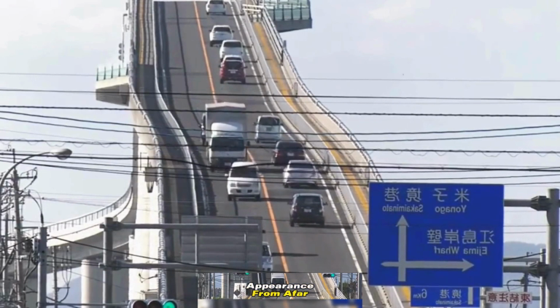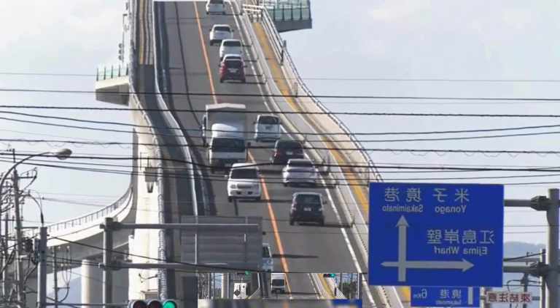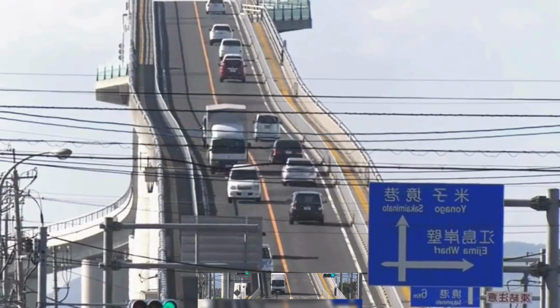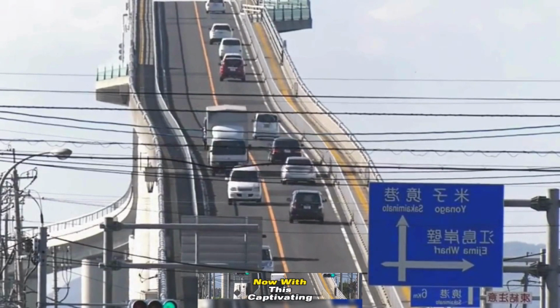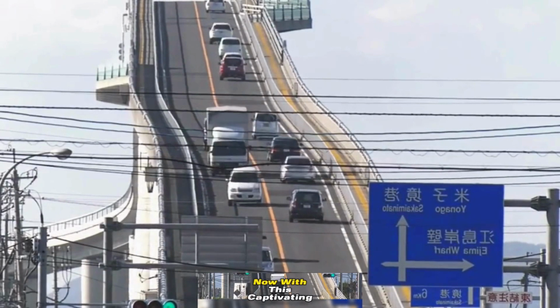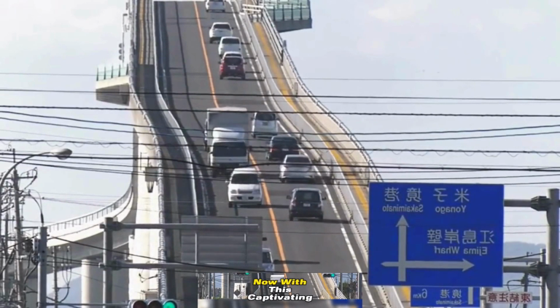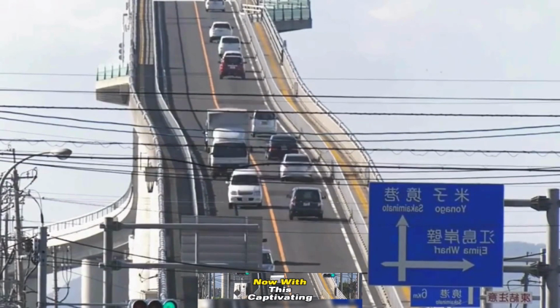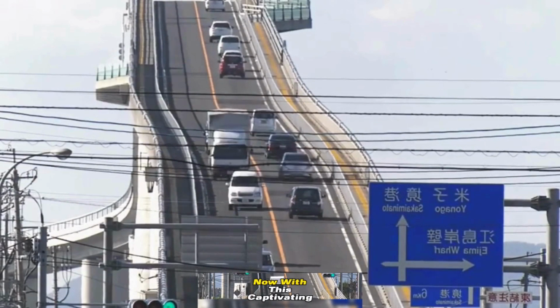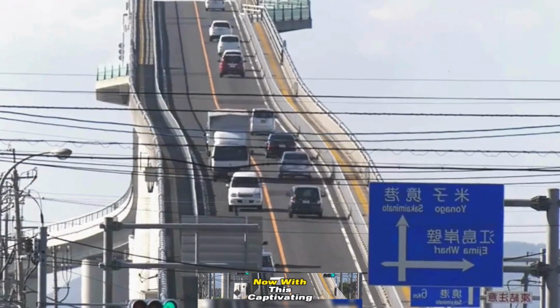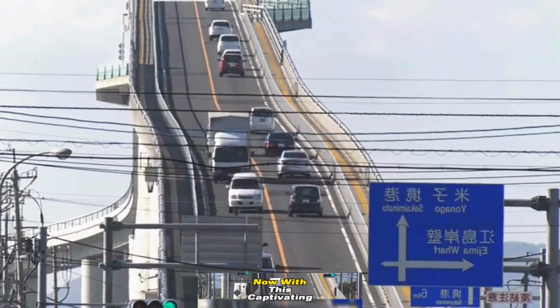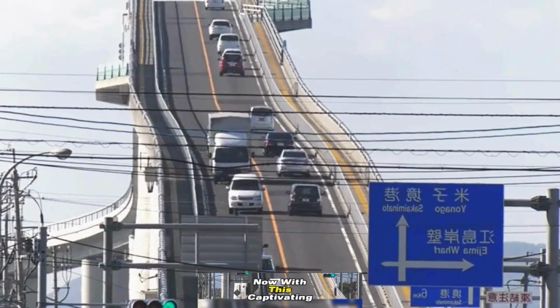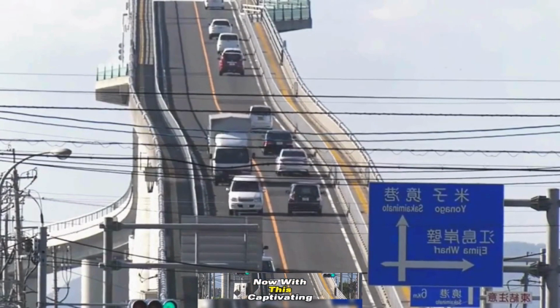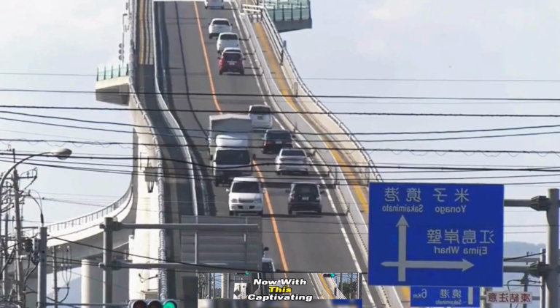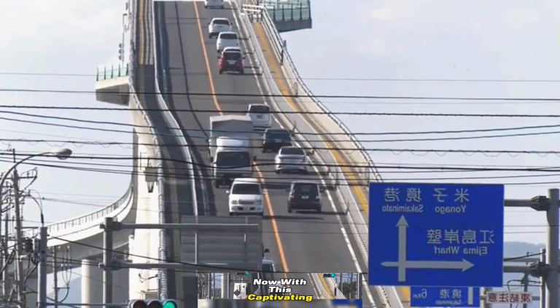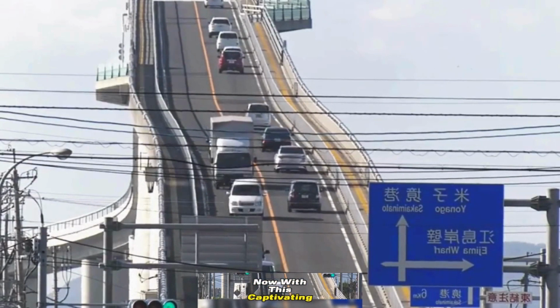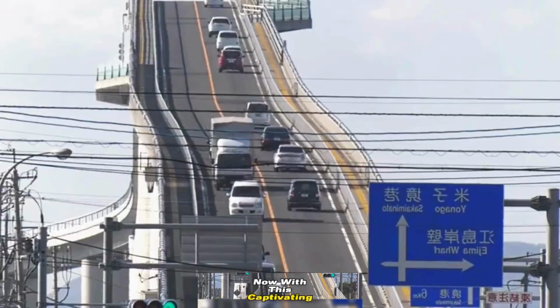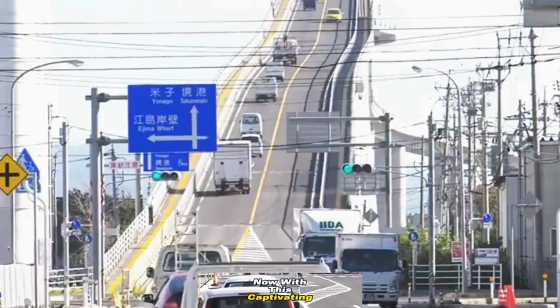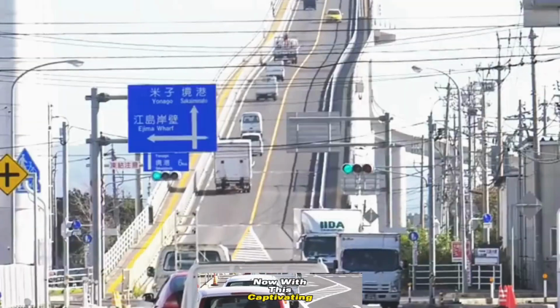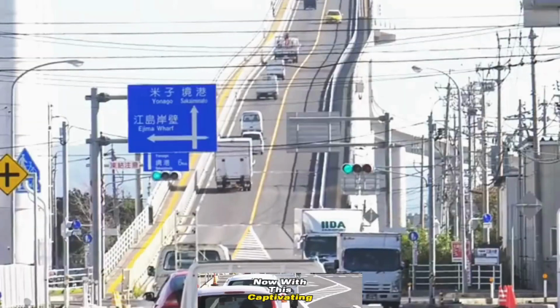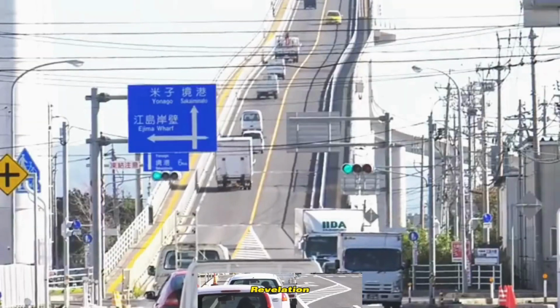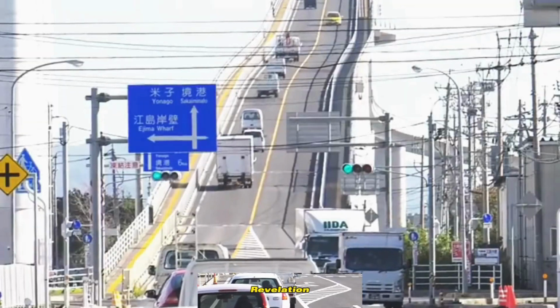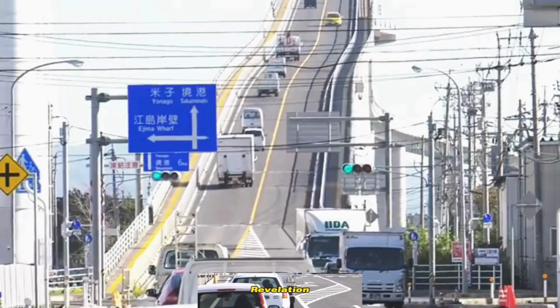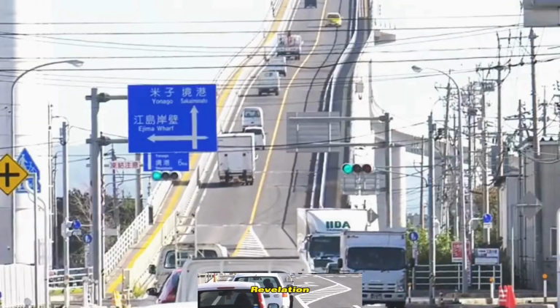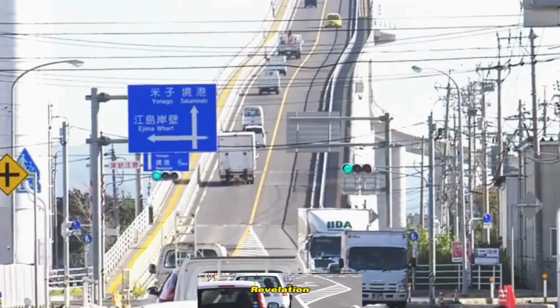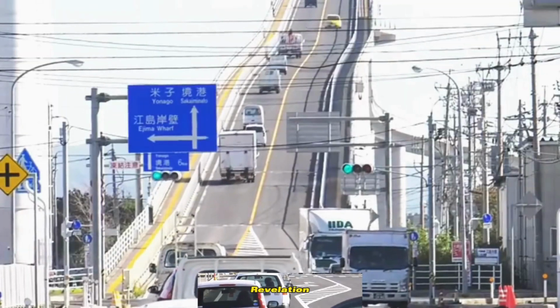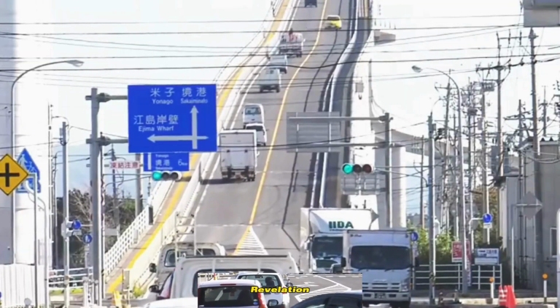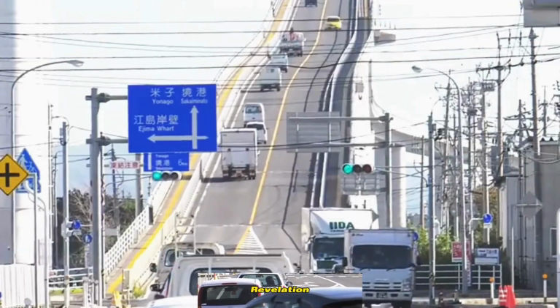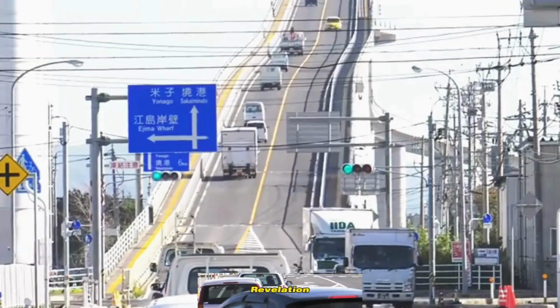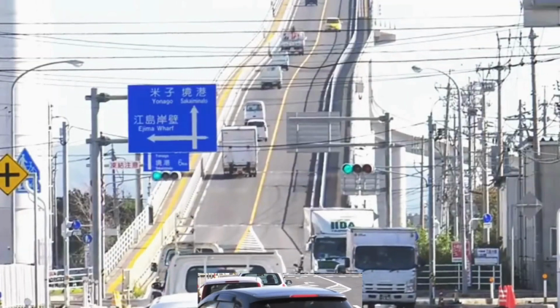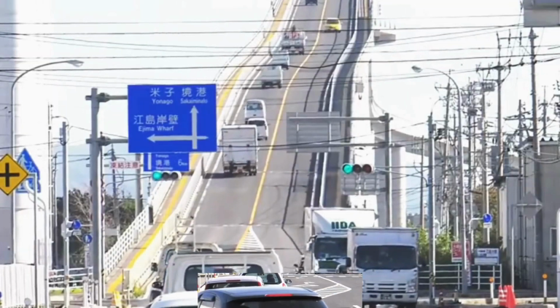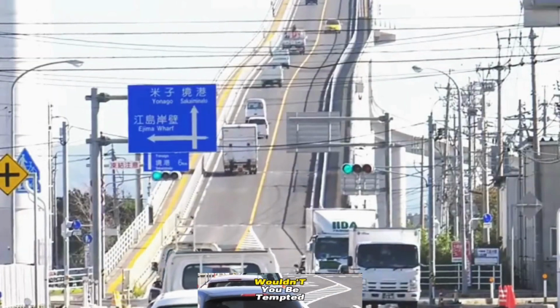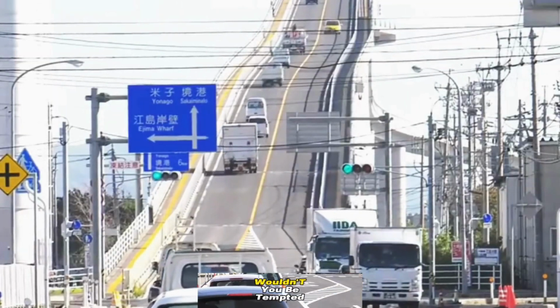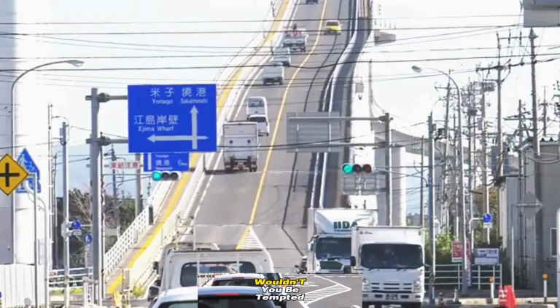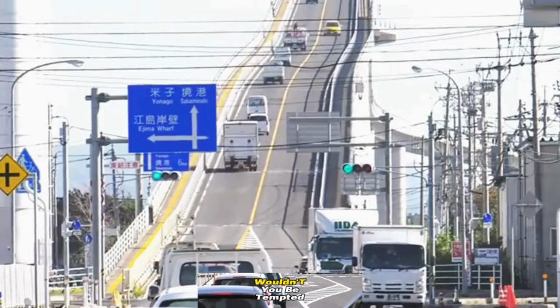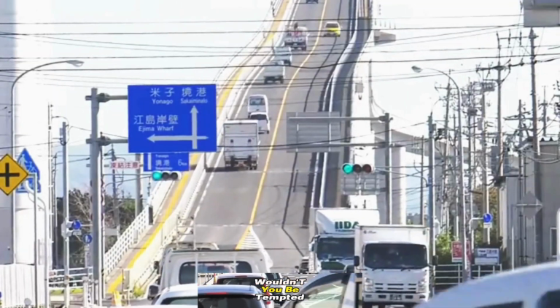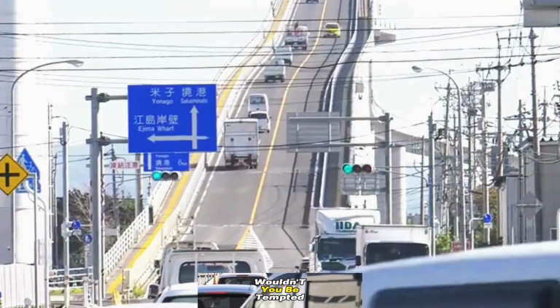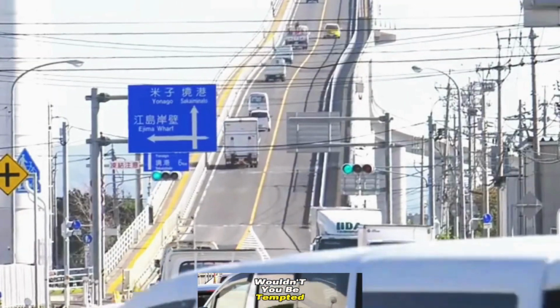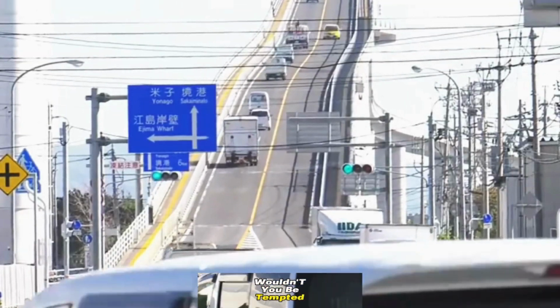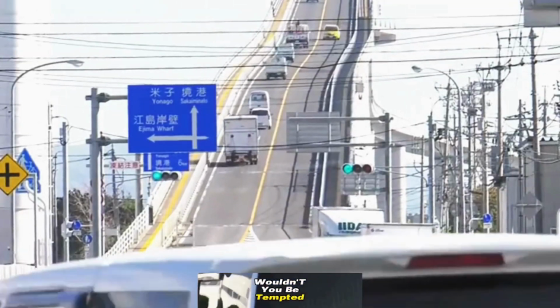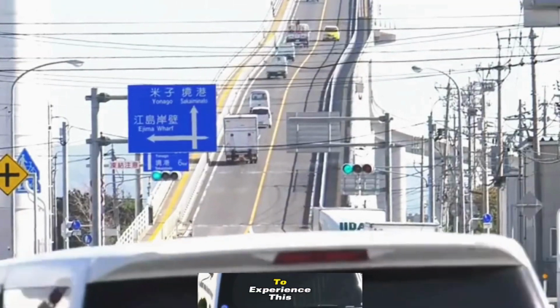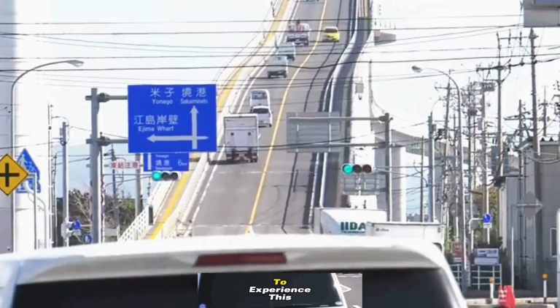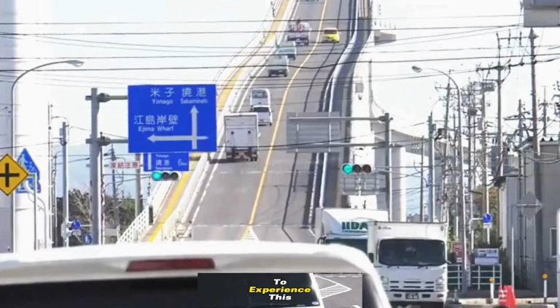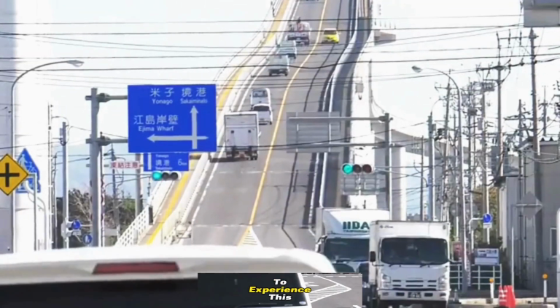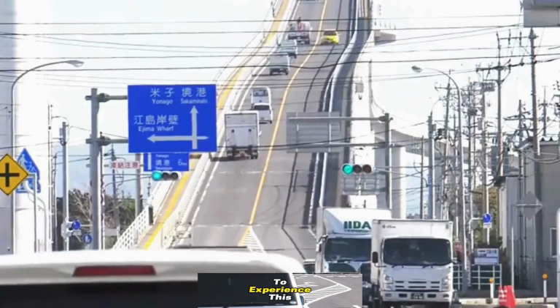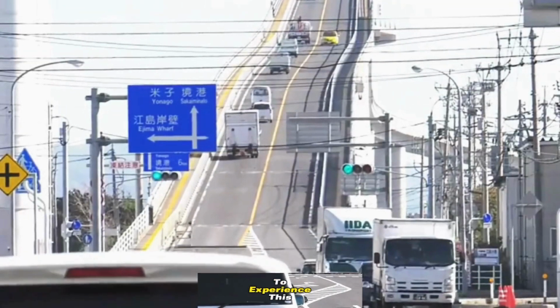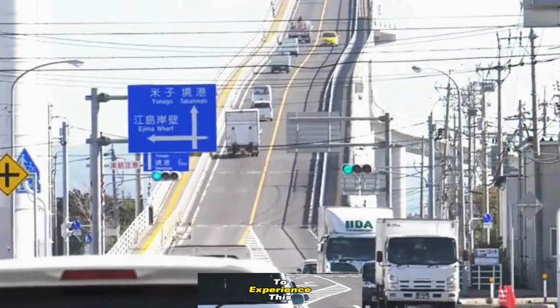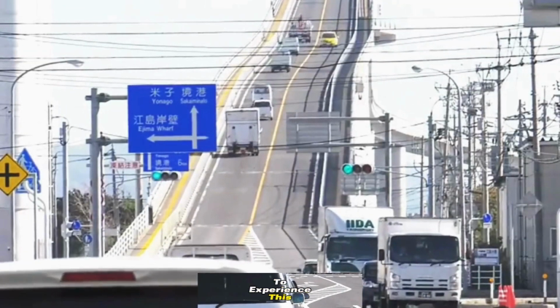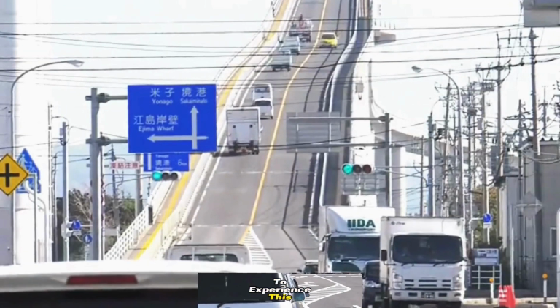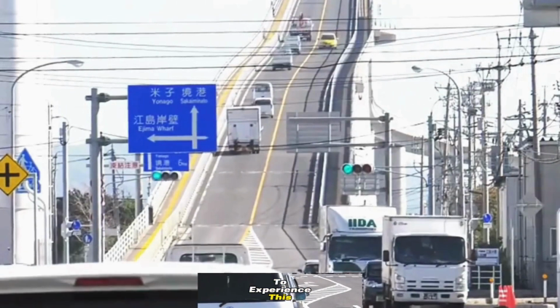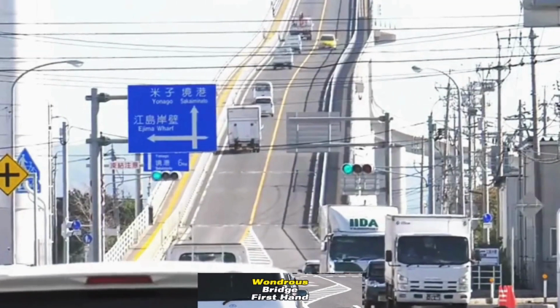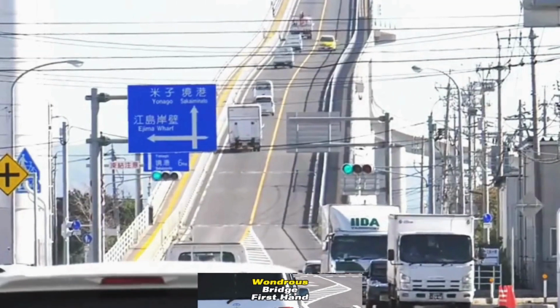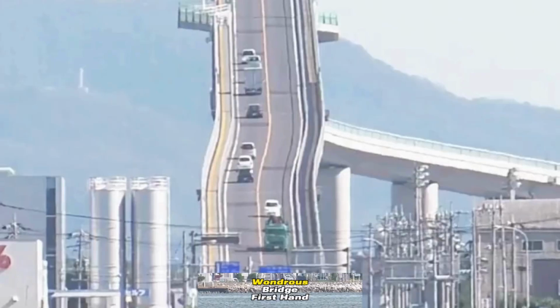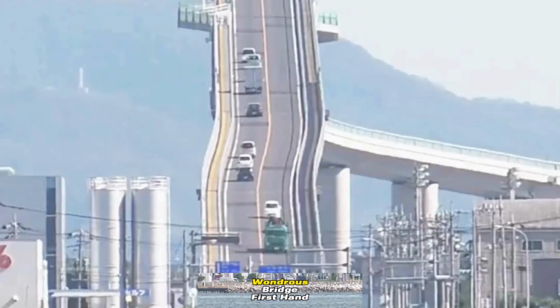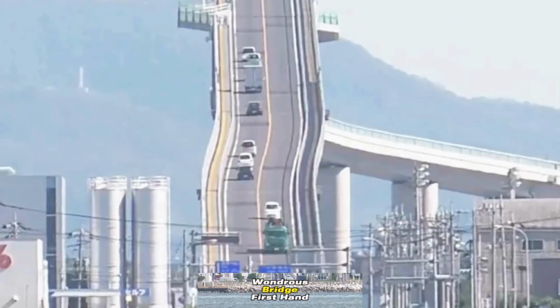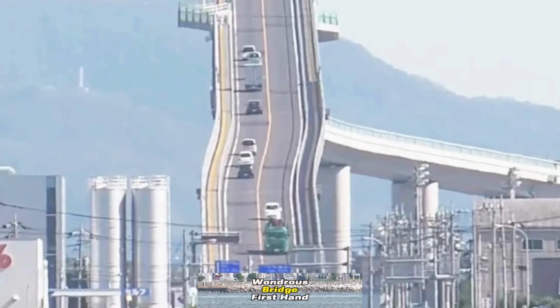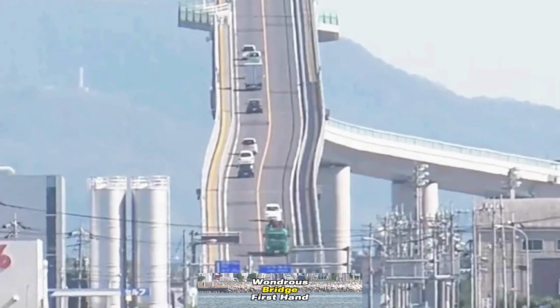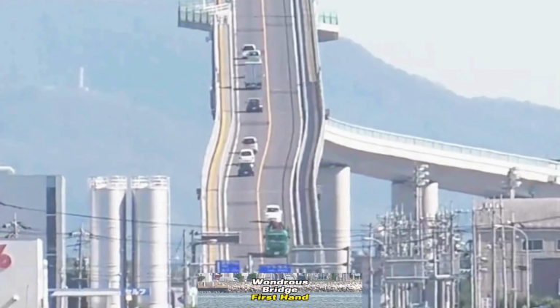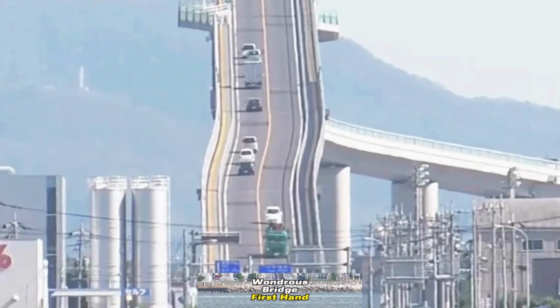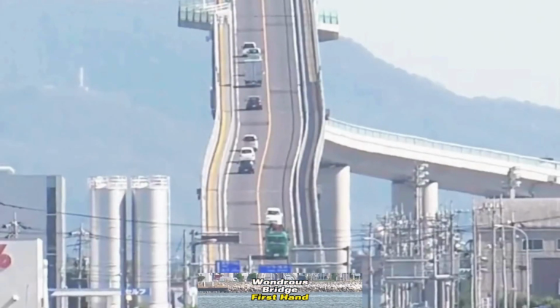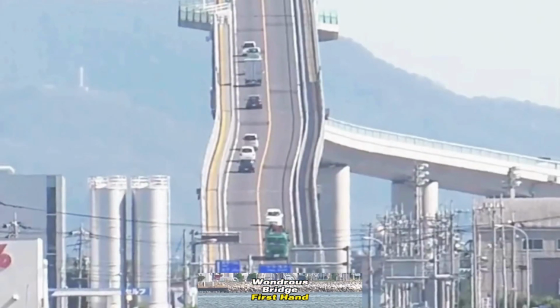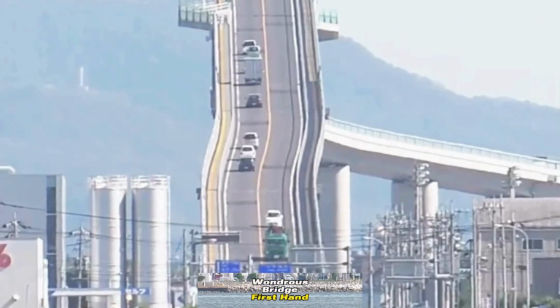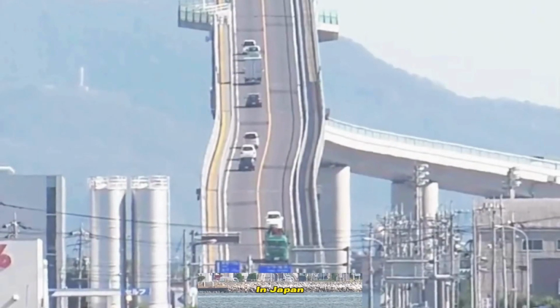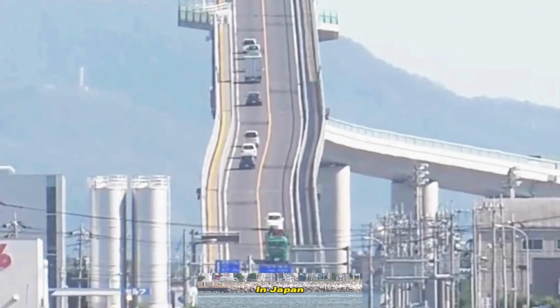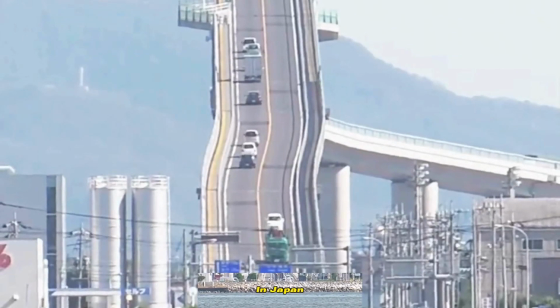Now, with this captivating revelation, wouldn't you be tempted to experience this wondrous bridge first-hand in Japan?